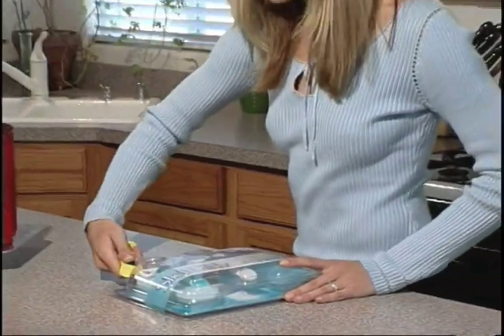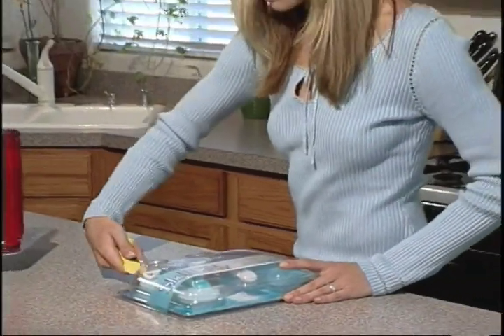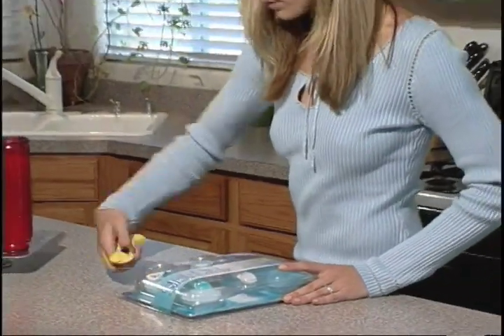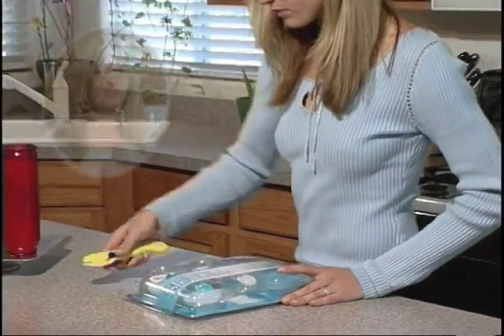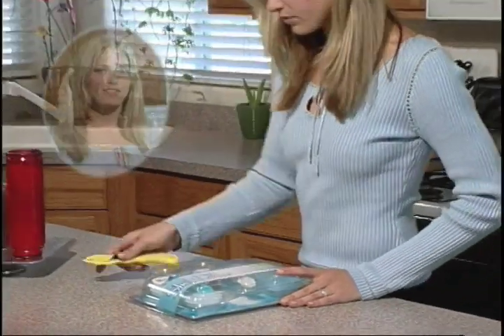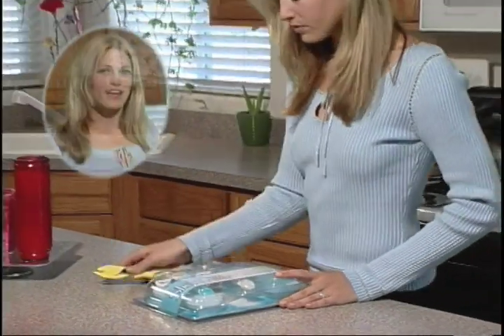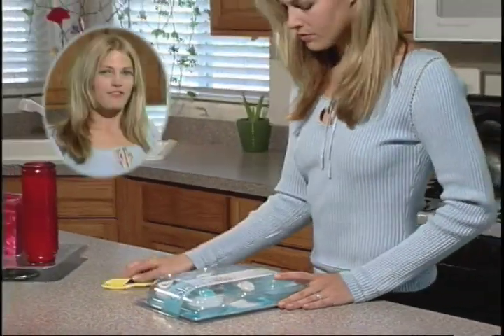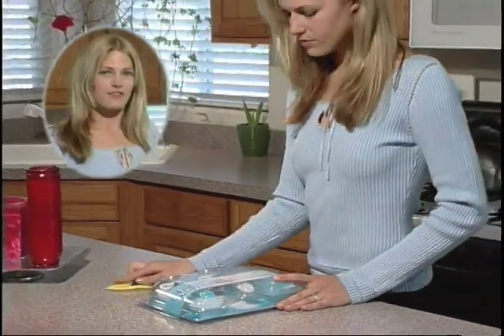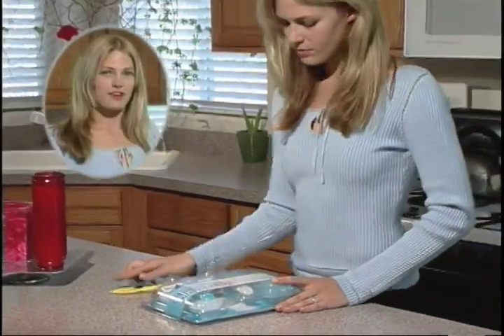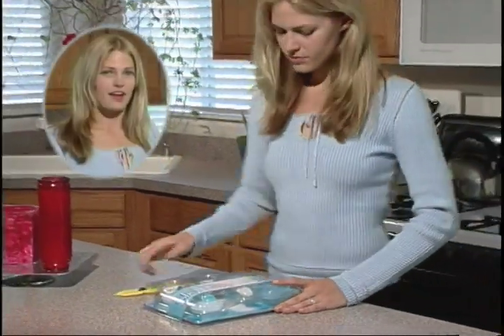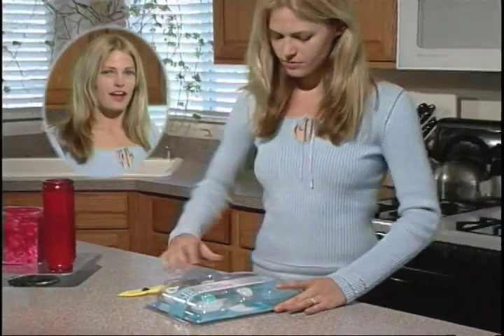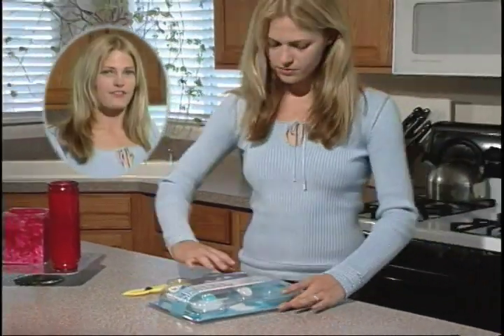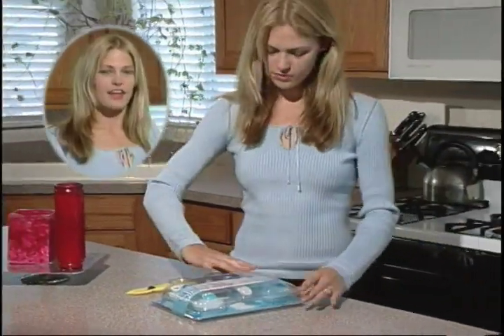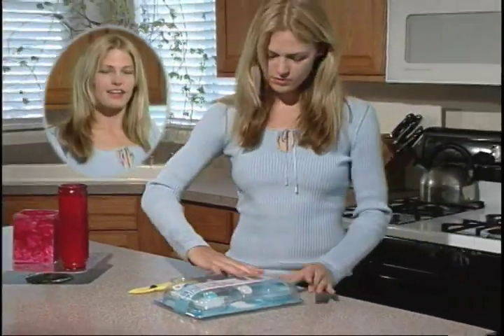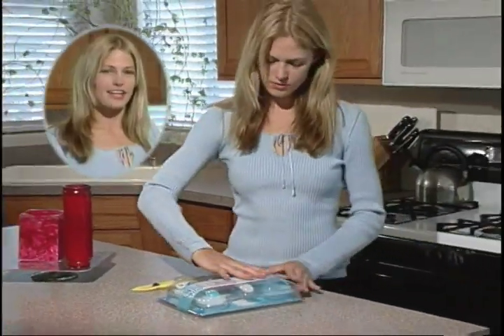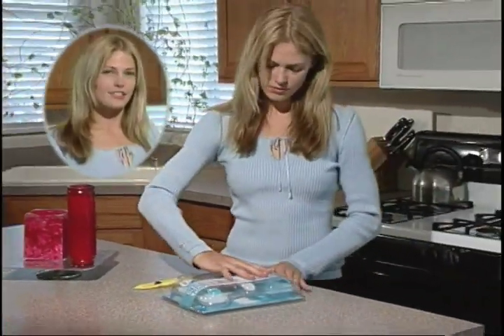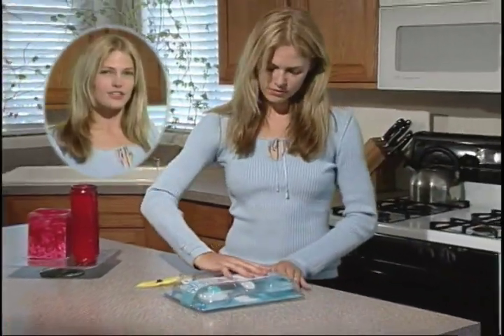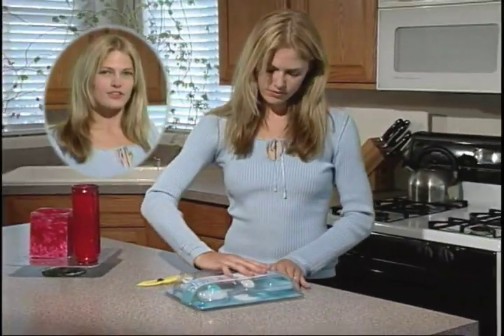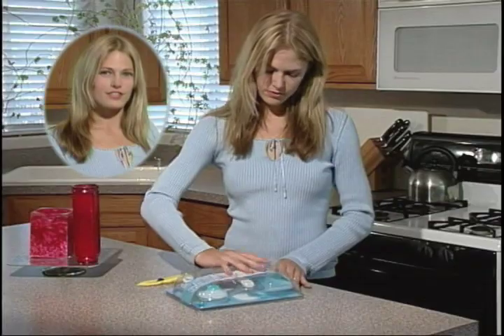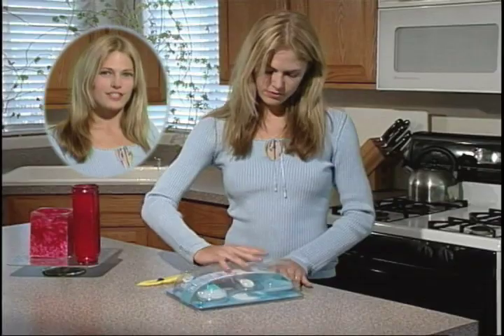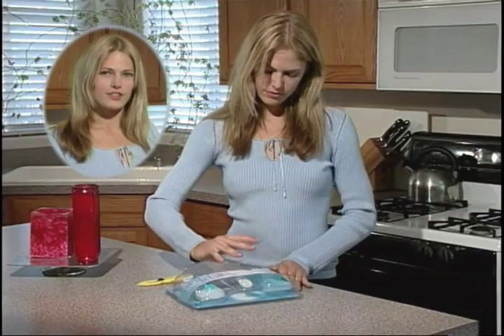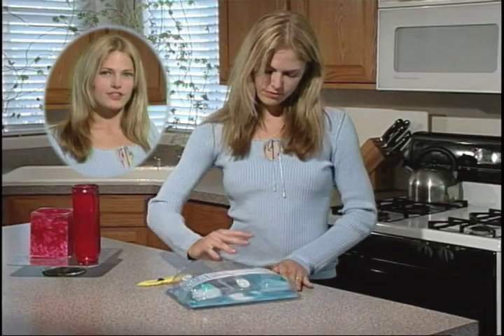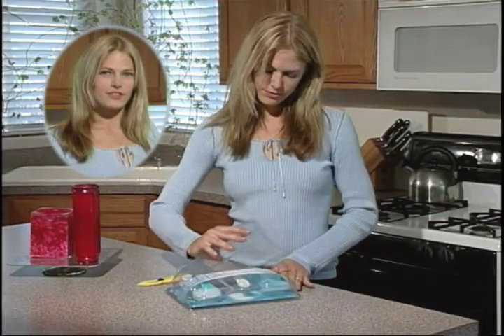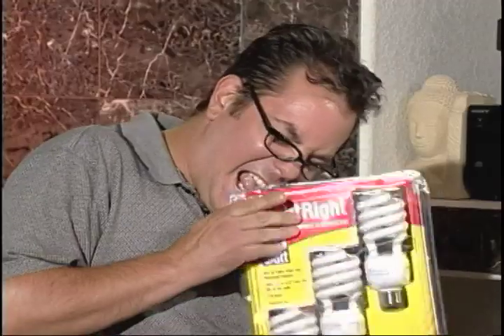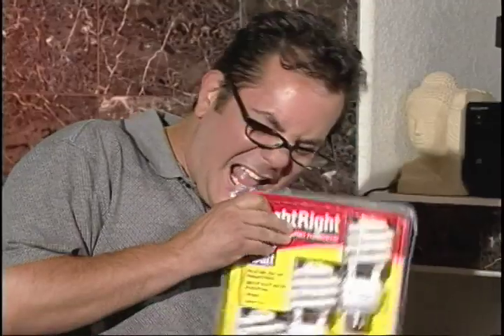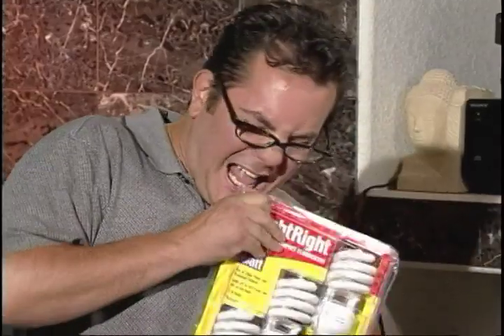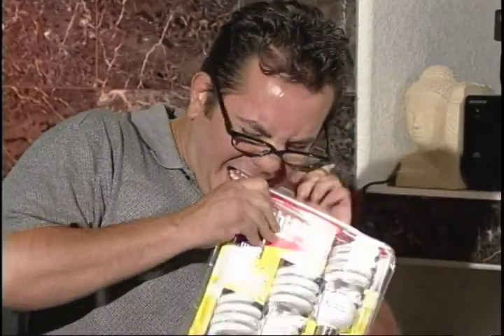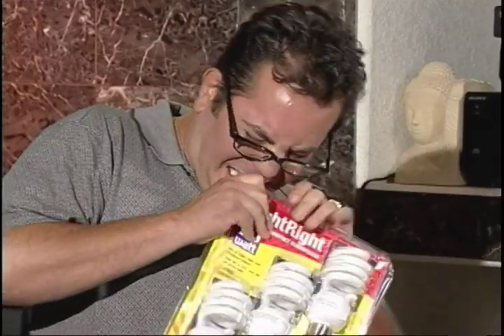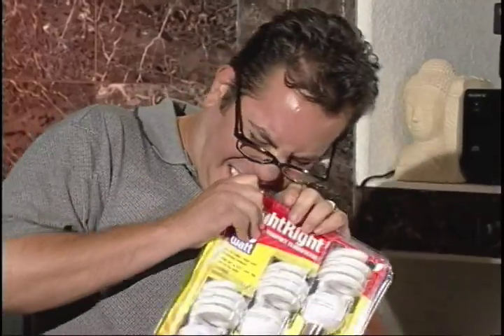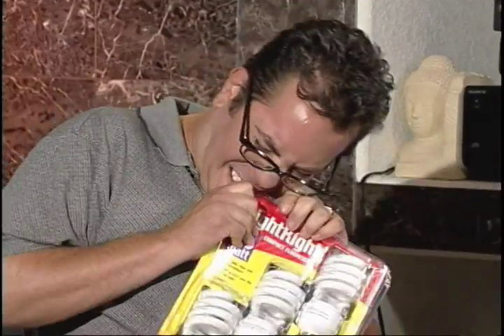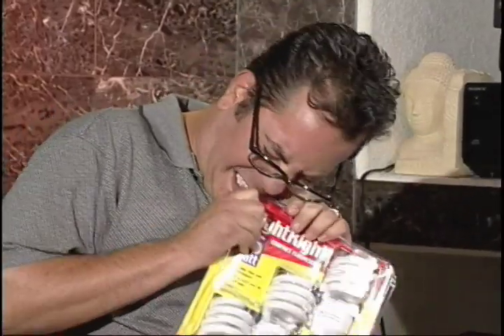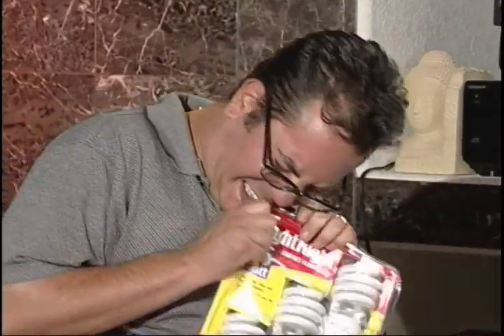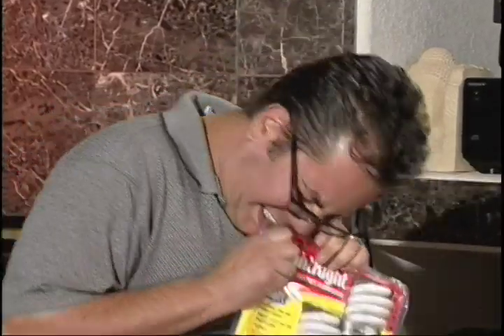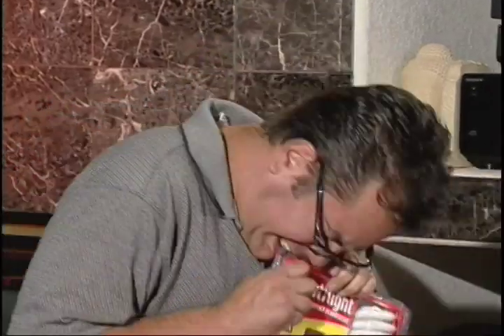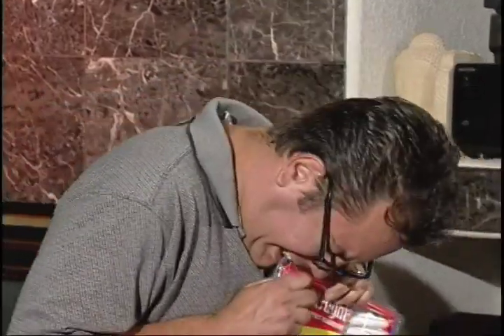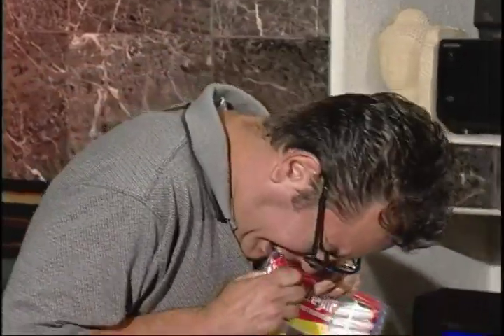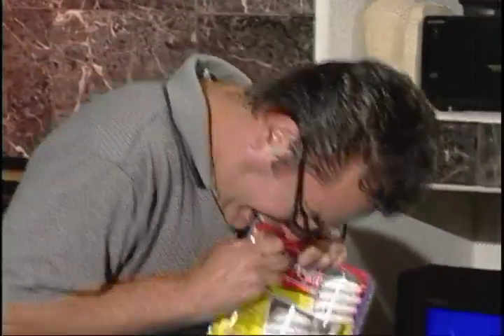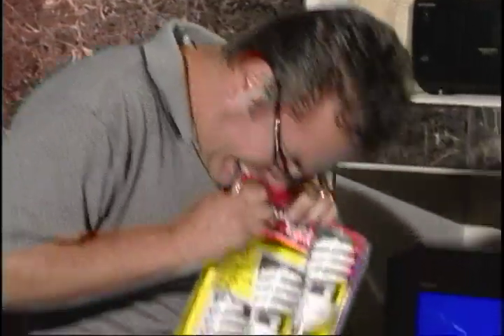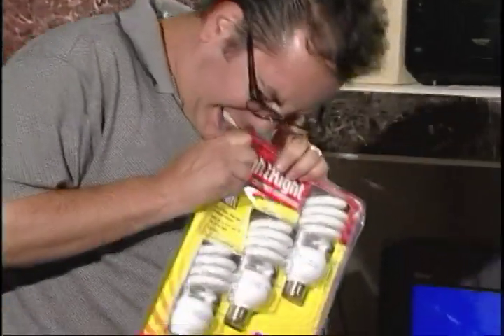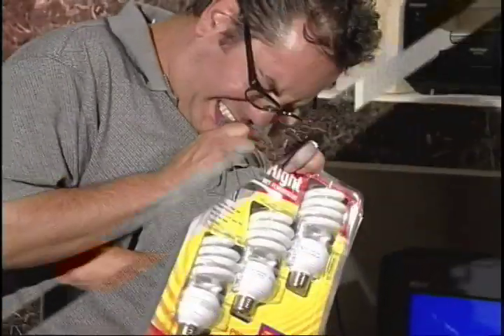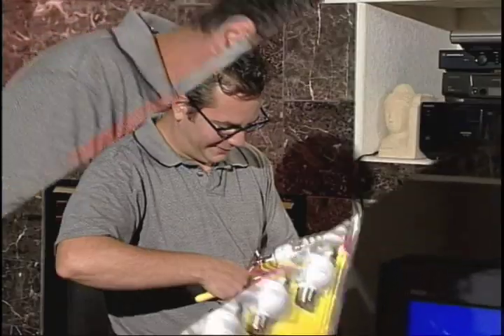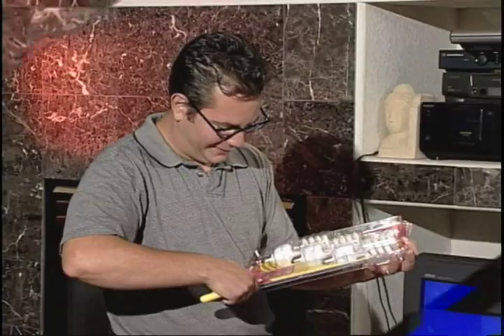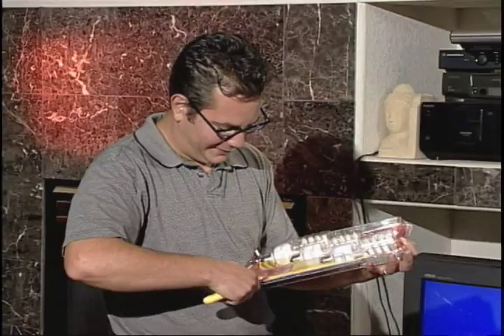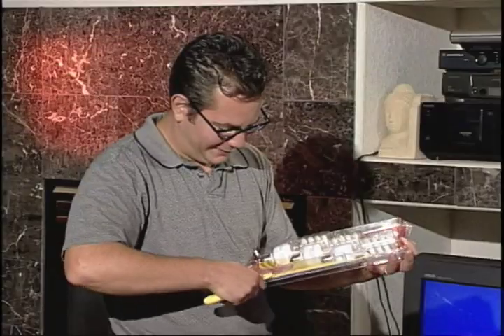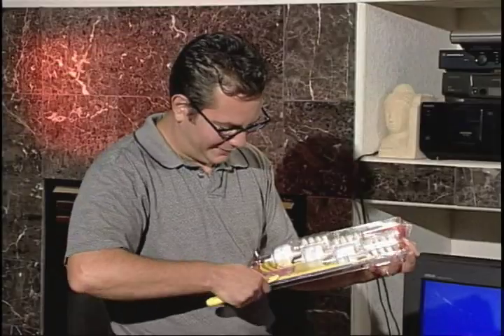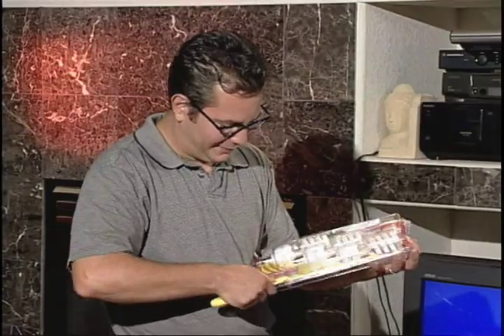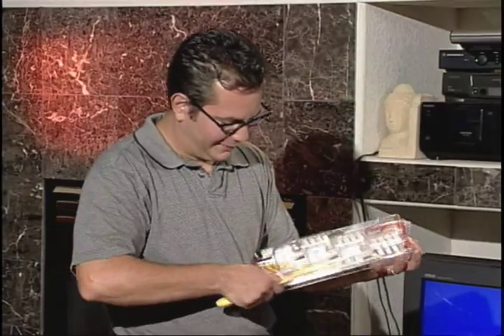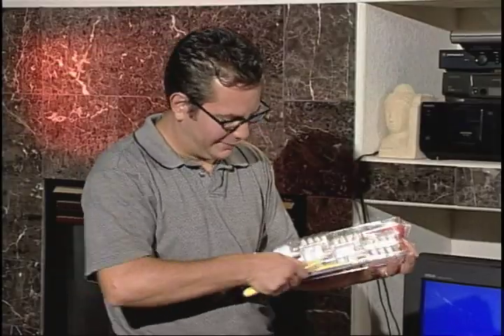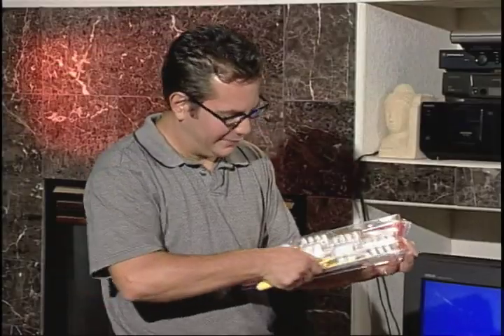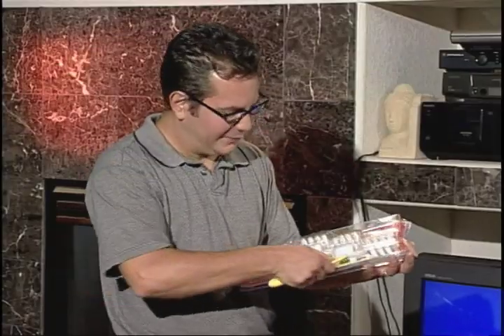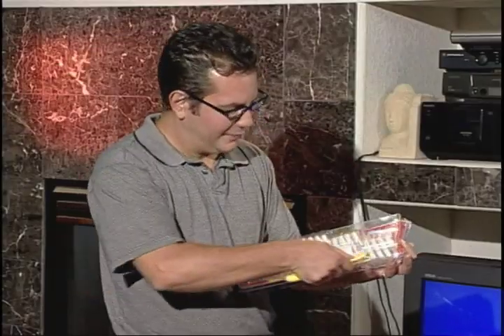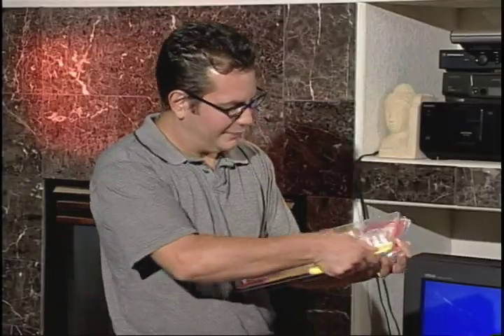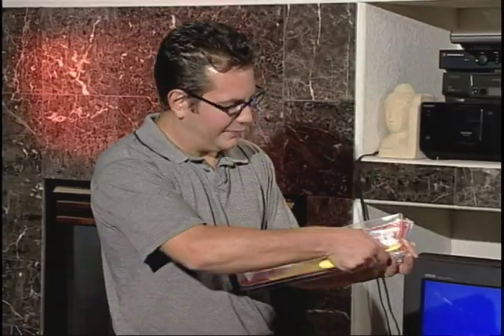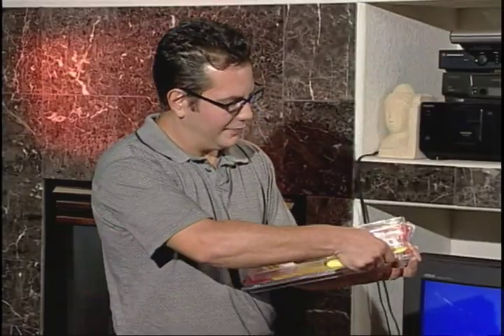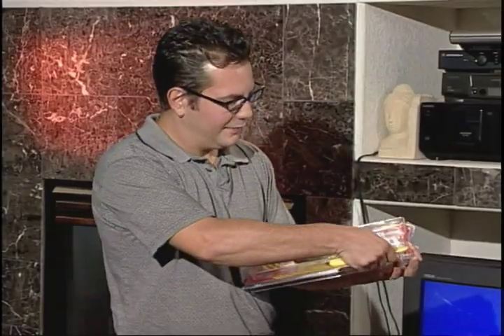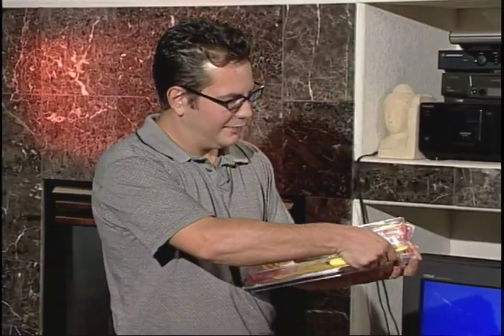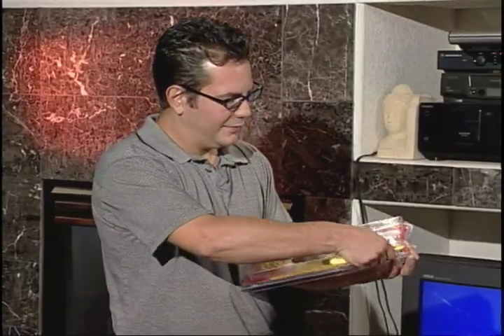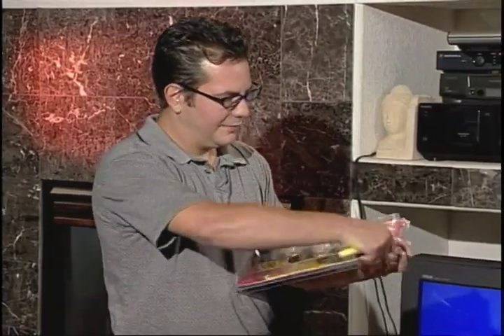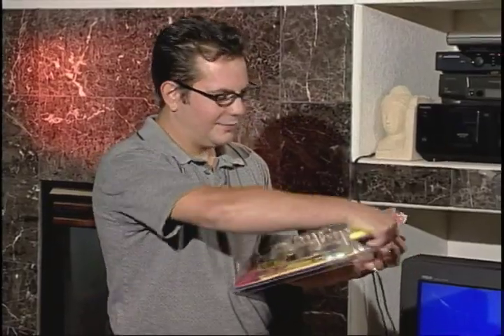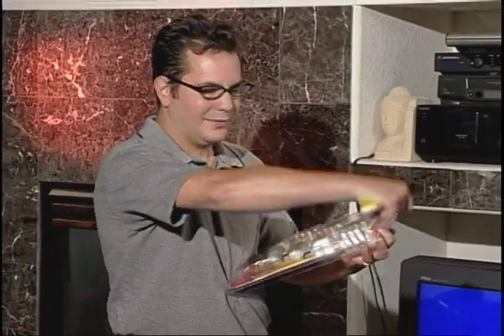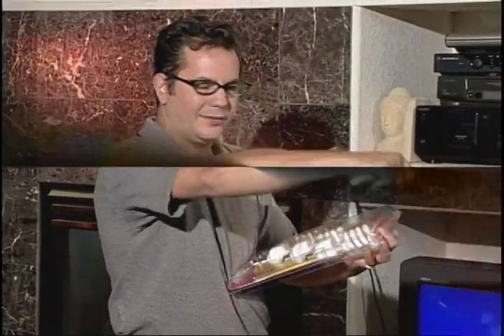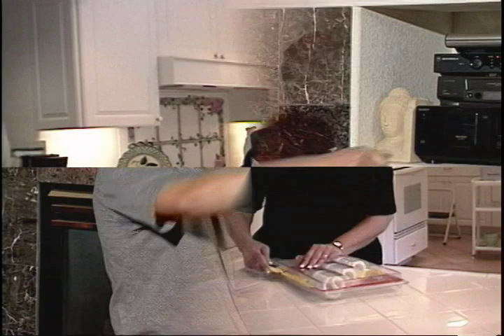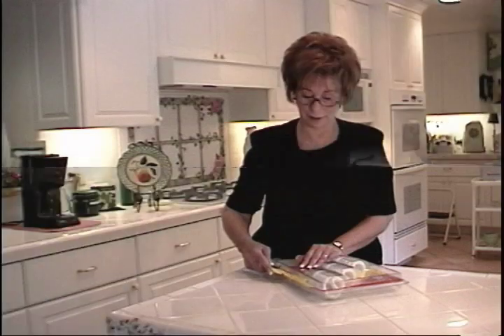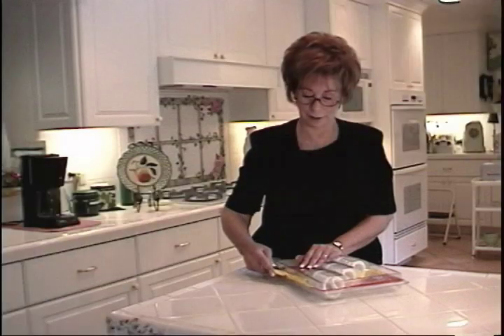OpenX is safer than a knife and easier than scissors. Don't open packages the old-fashioned way. OpenX provides a quick, clean, simple way to open difficult packages.